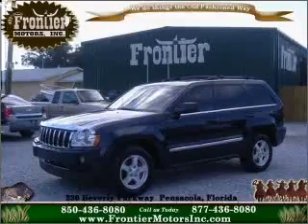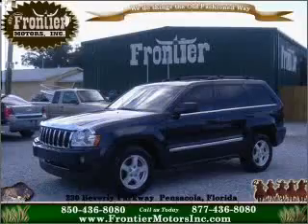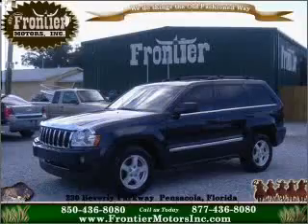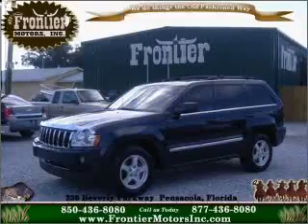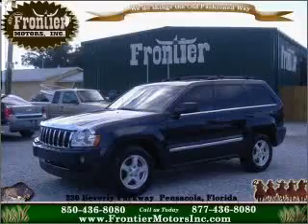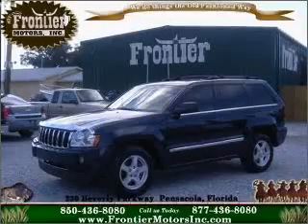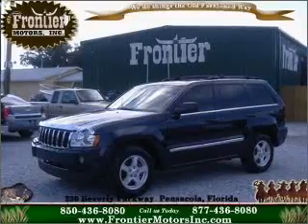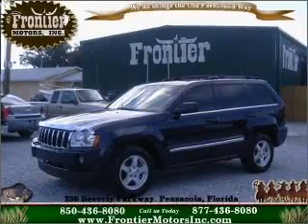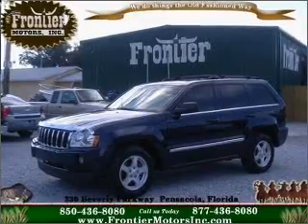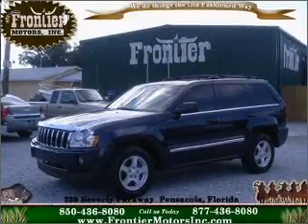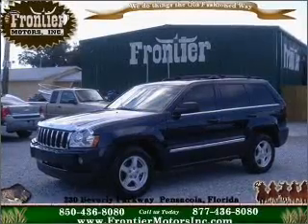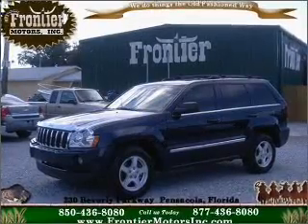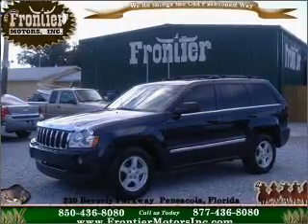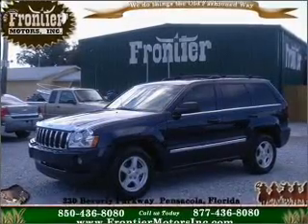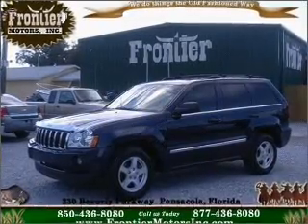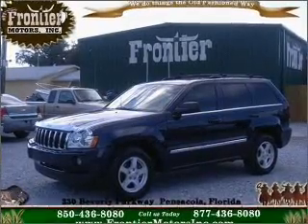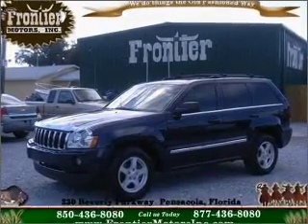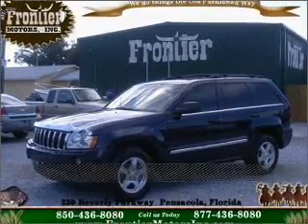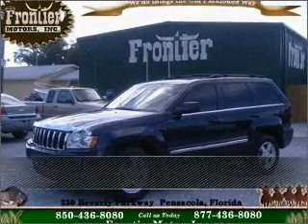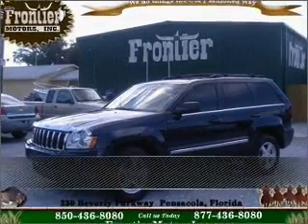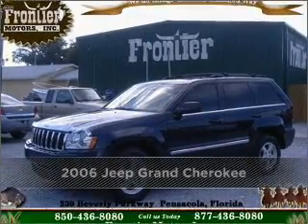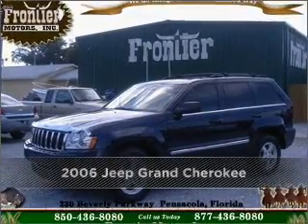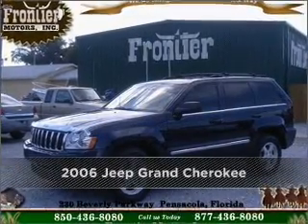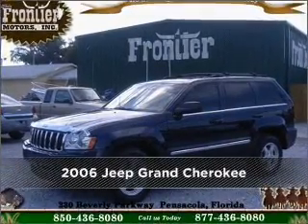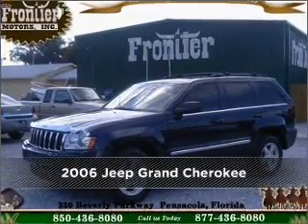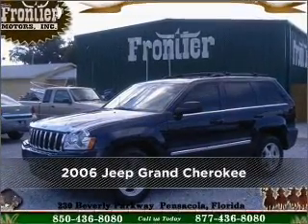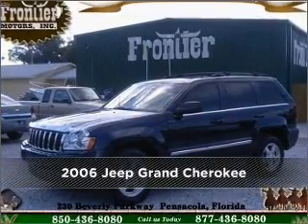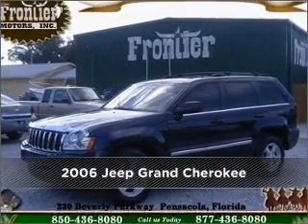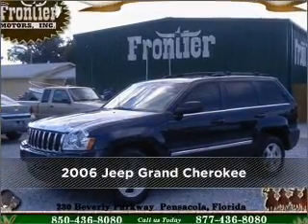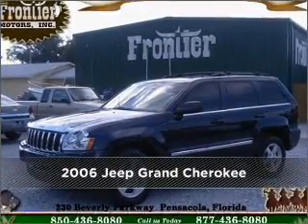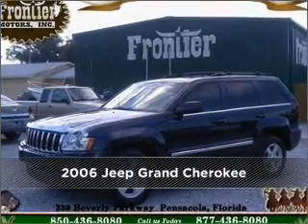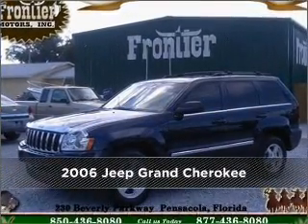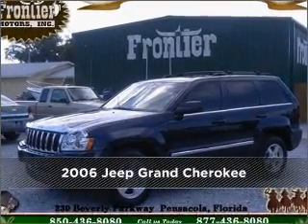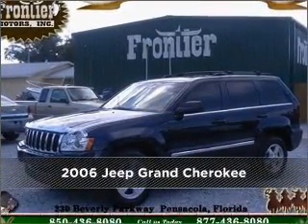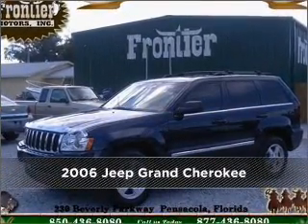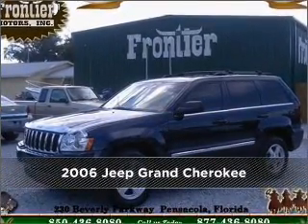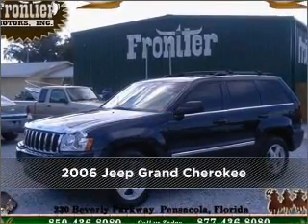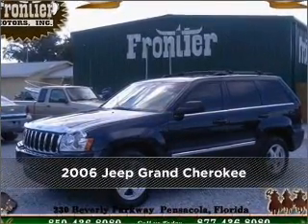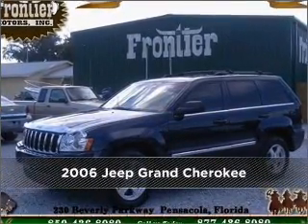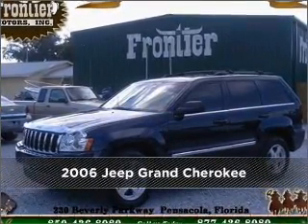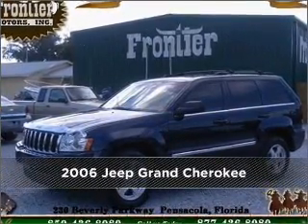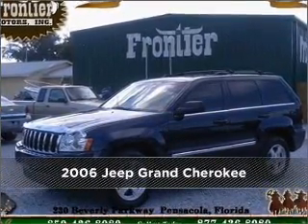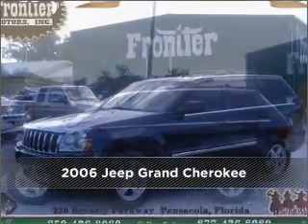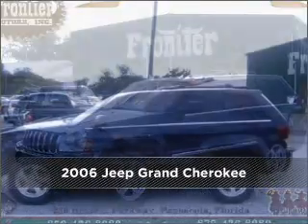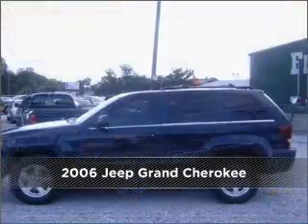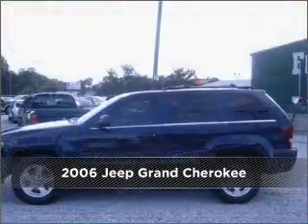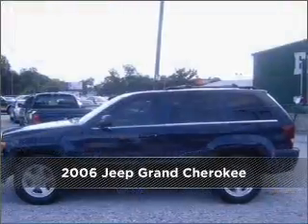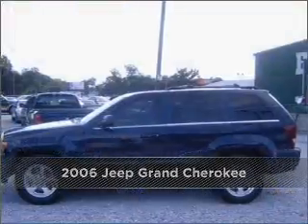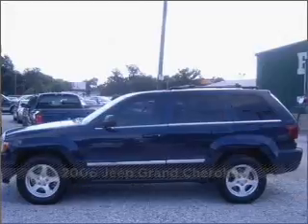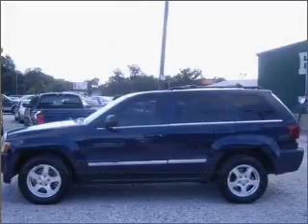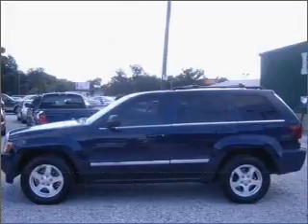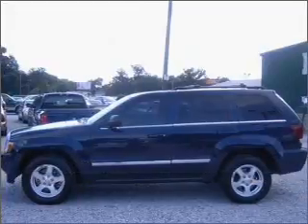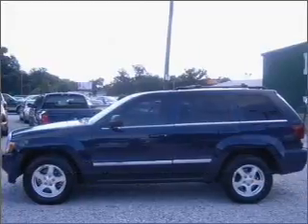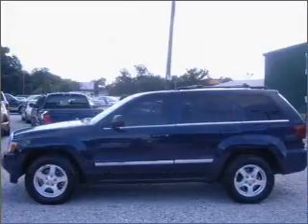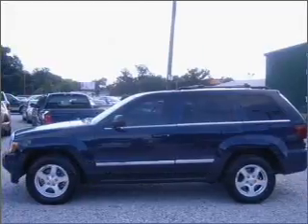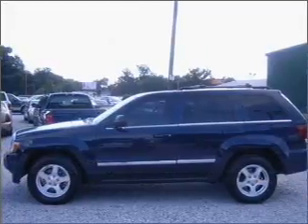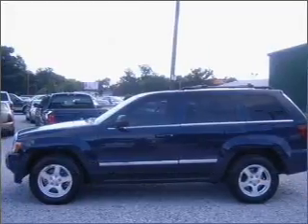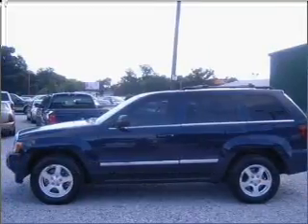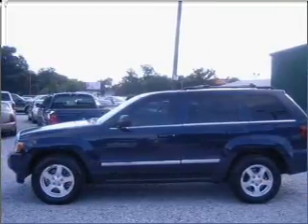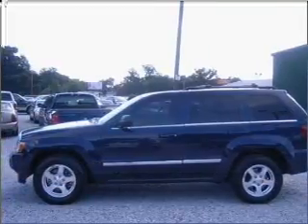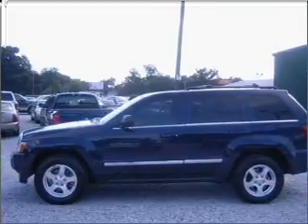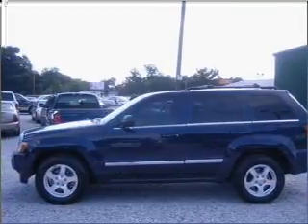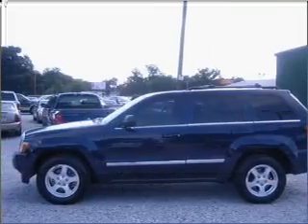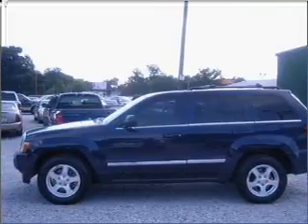Stand out in this 2006 Jeep Grand Cherokee. Discover the vehicle that meets your needs.